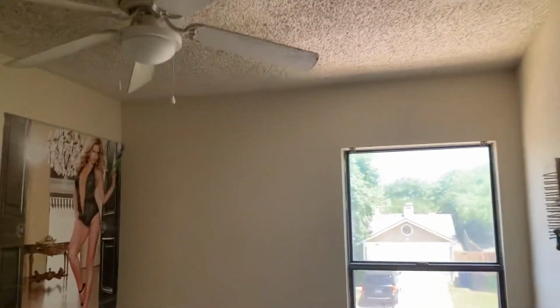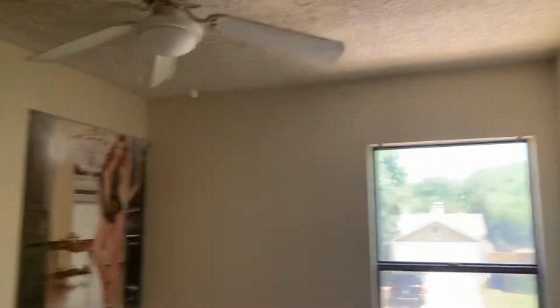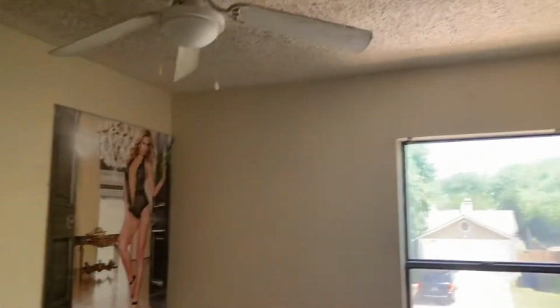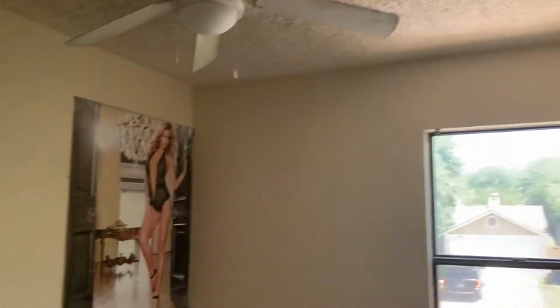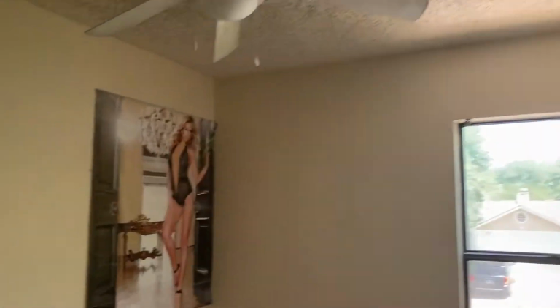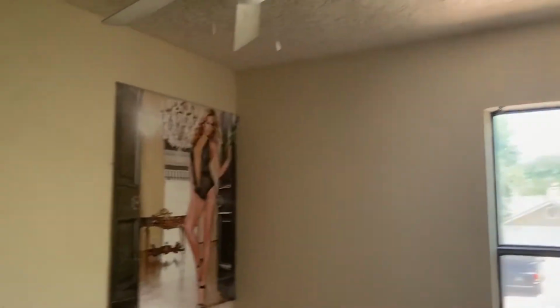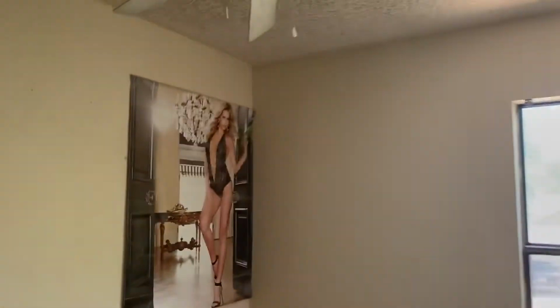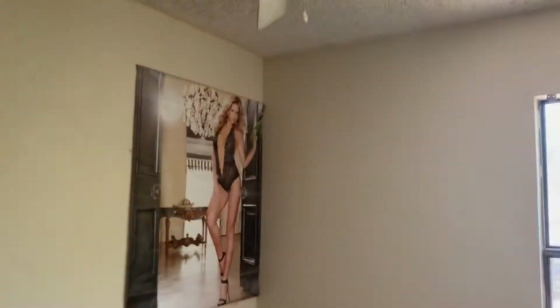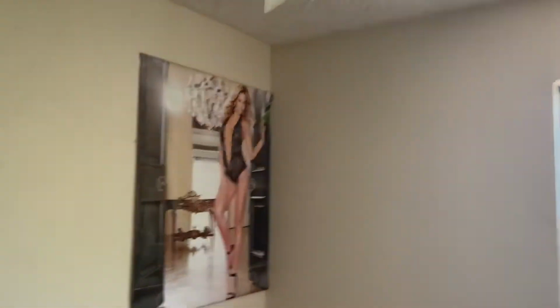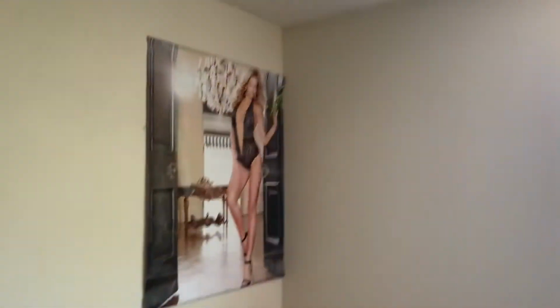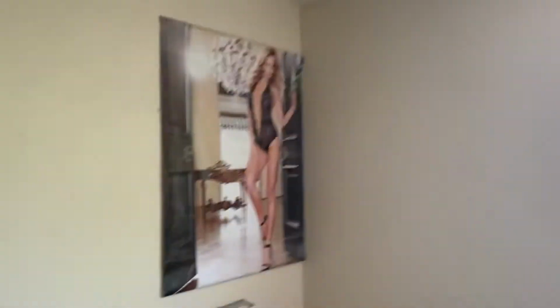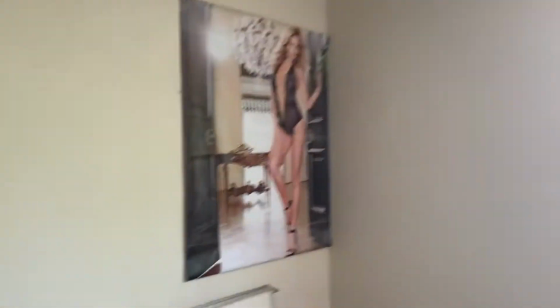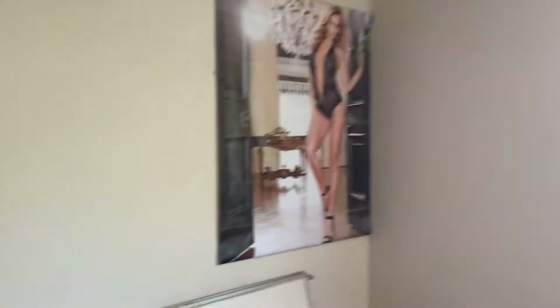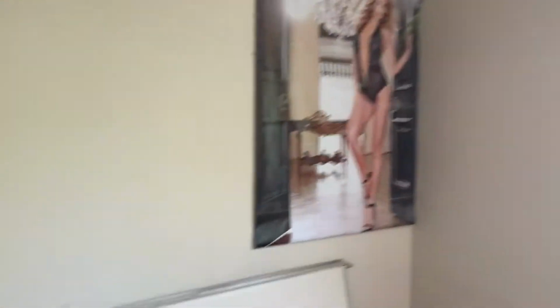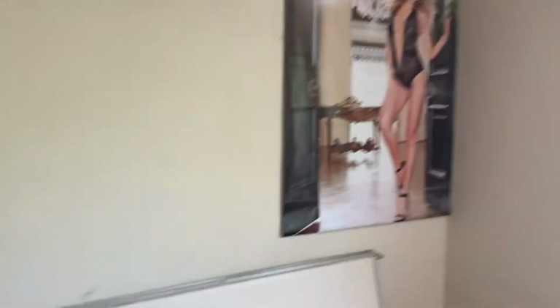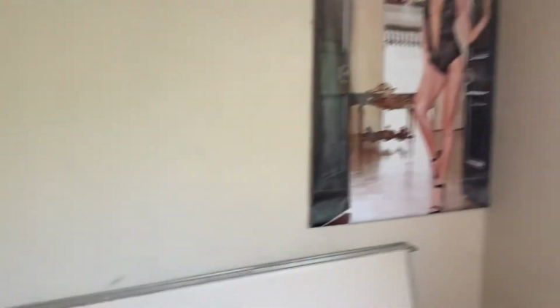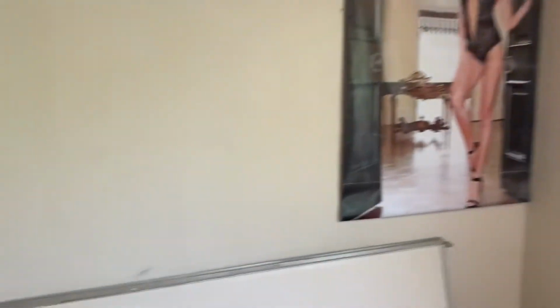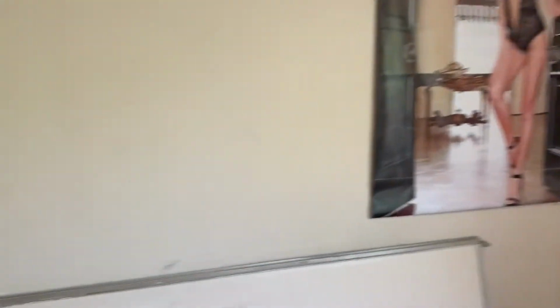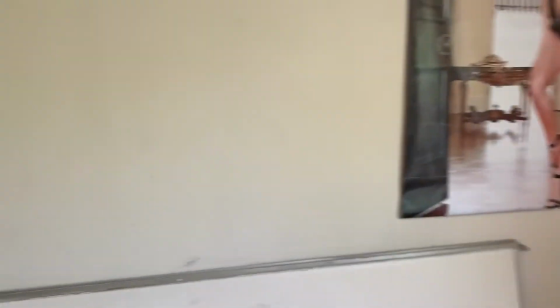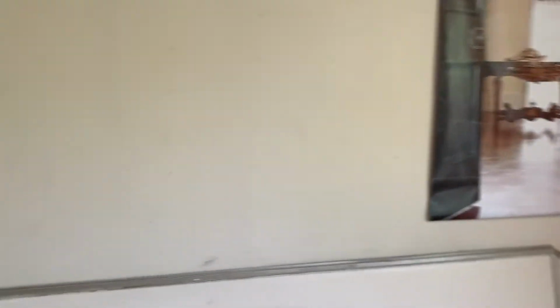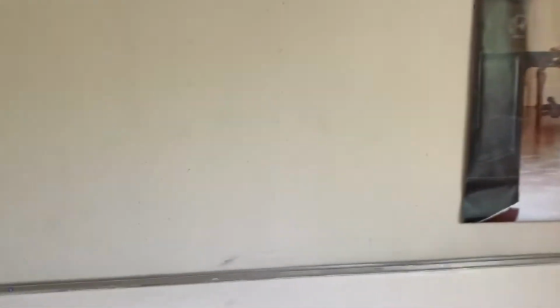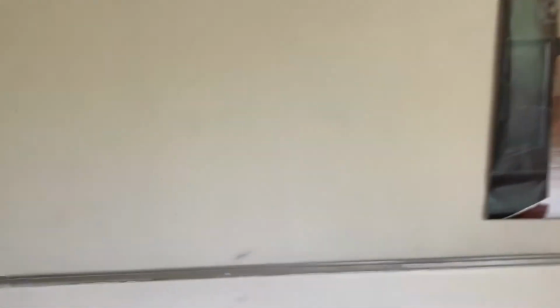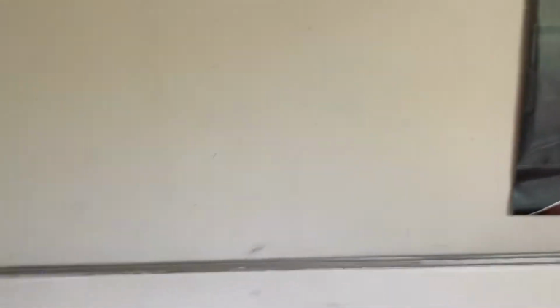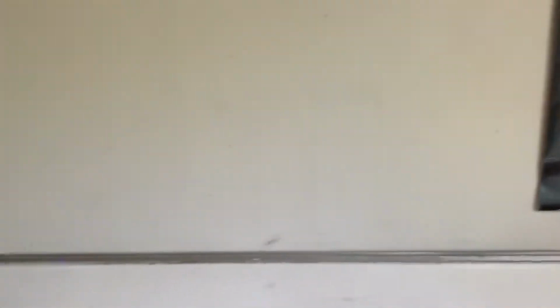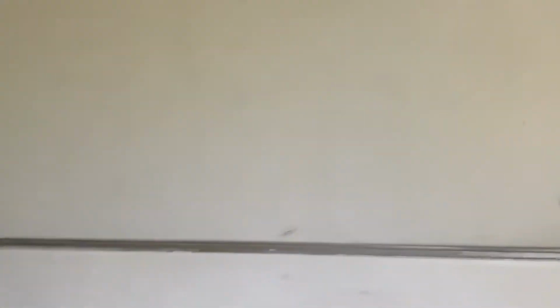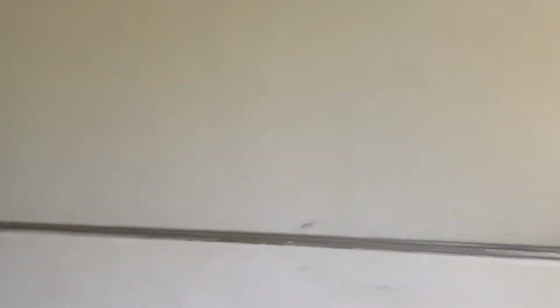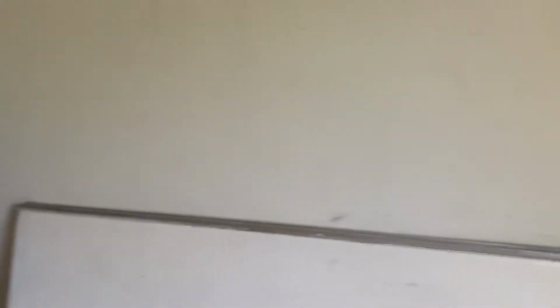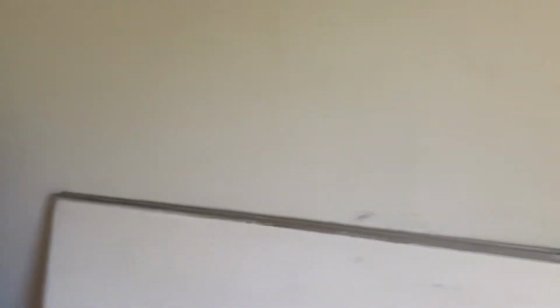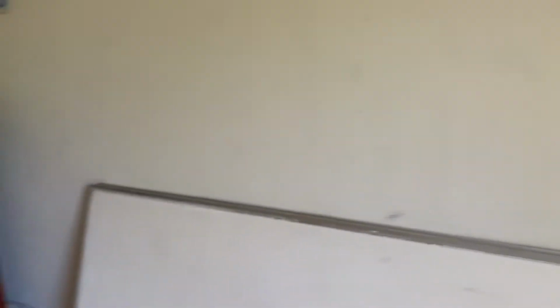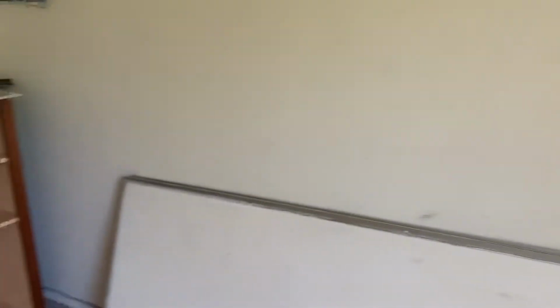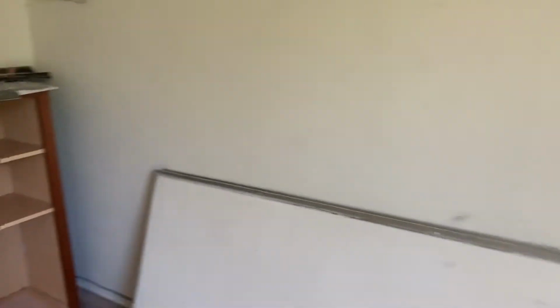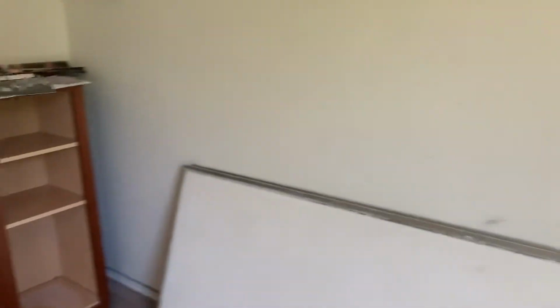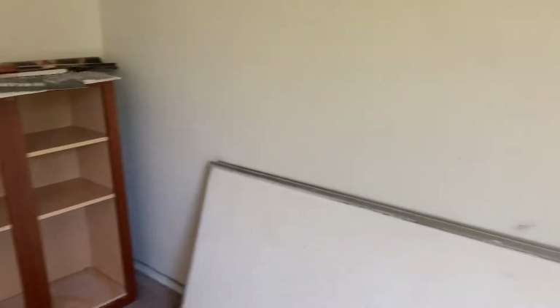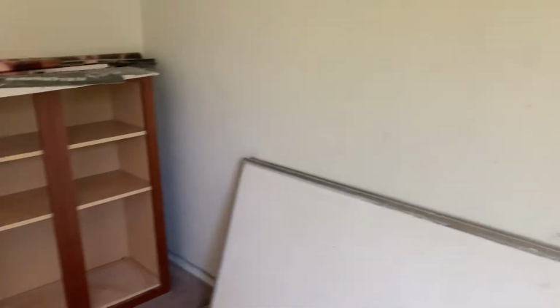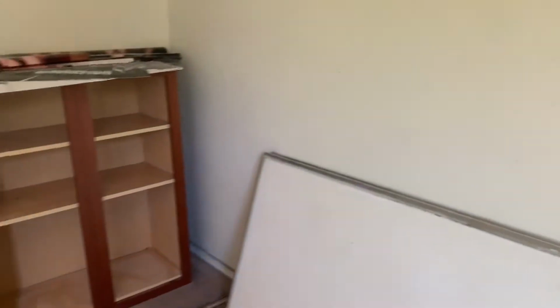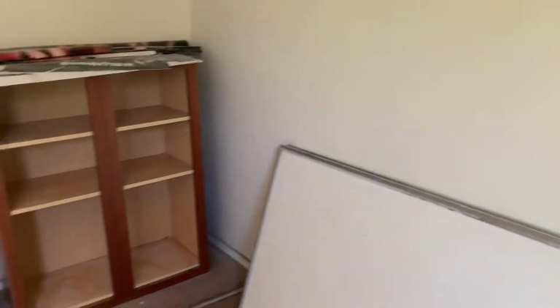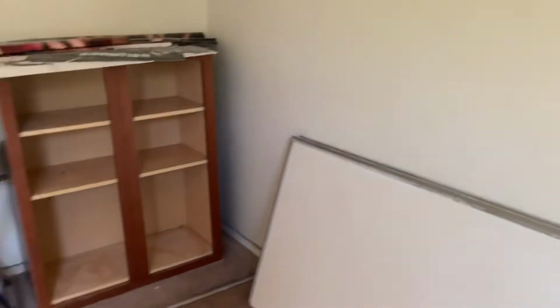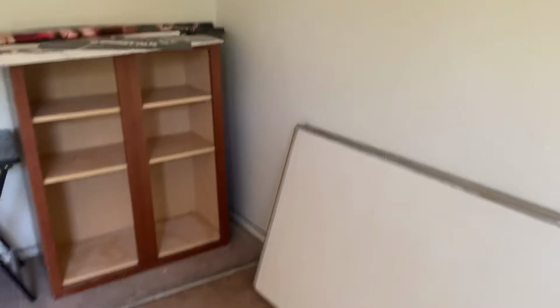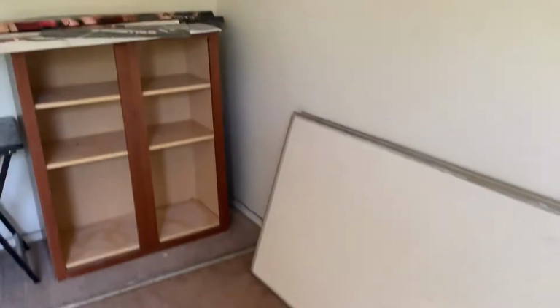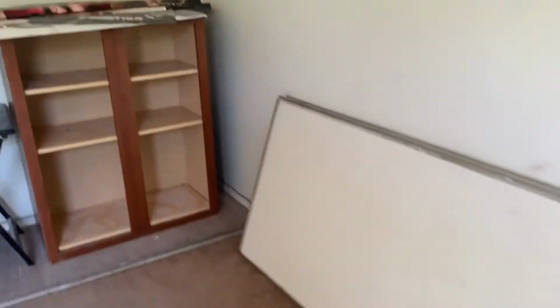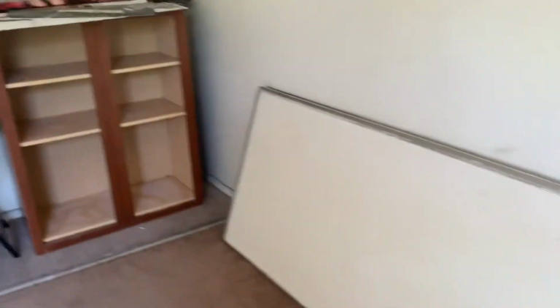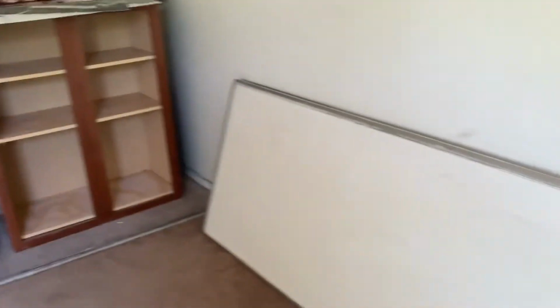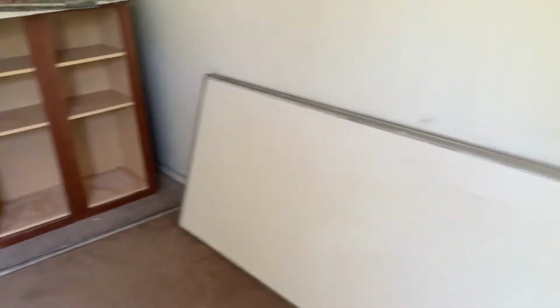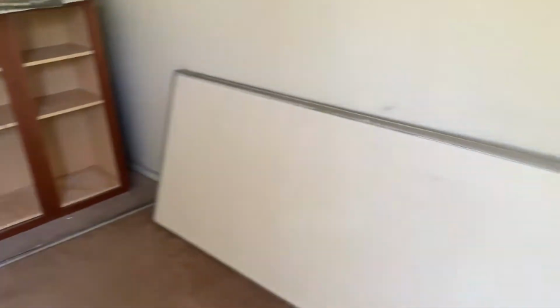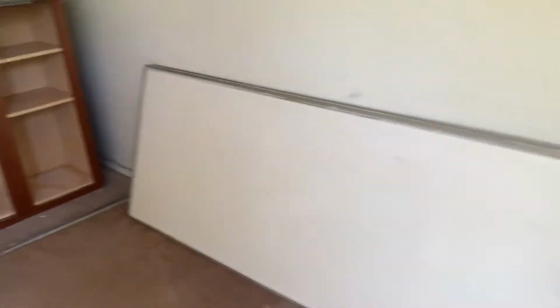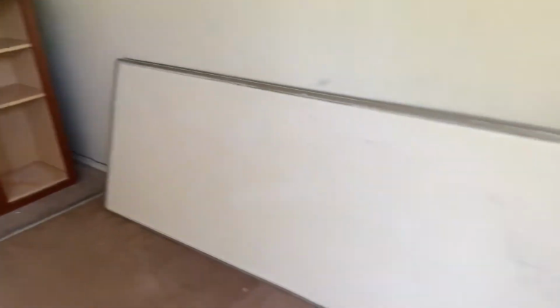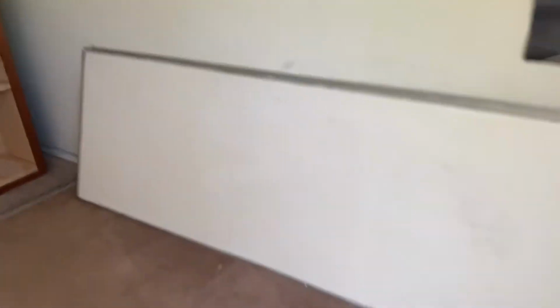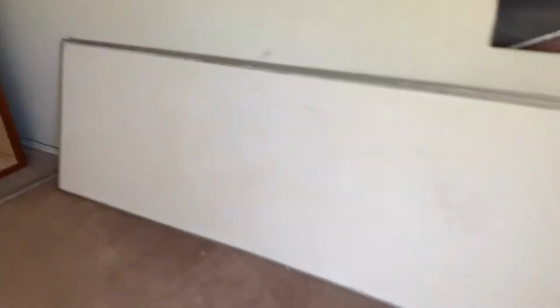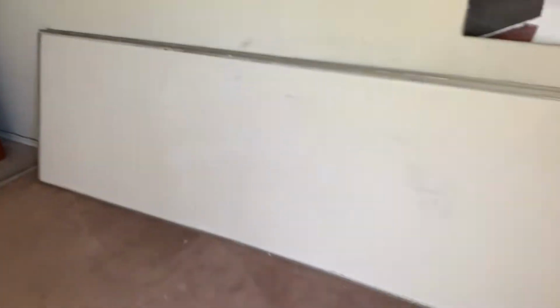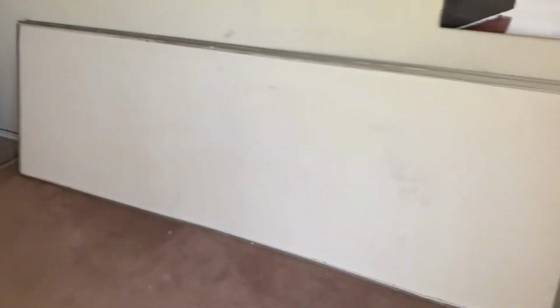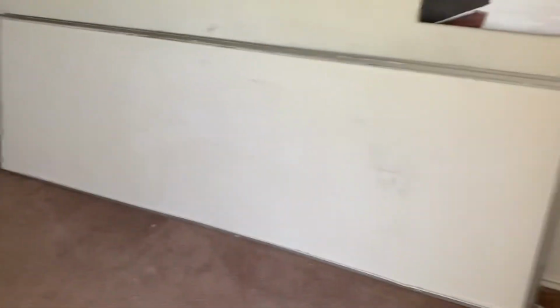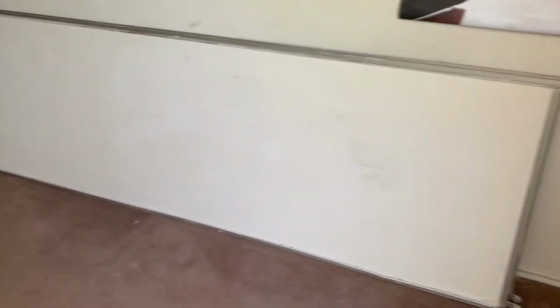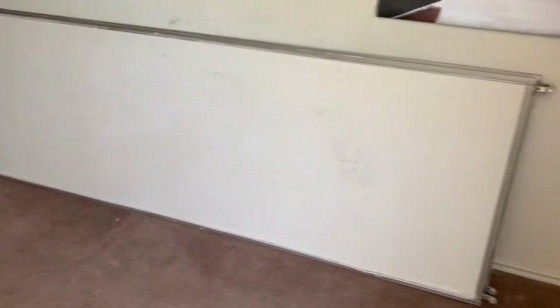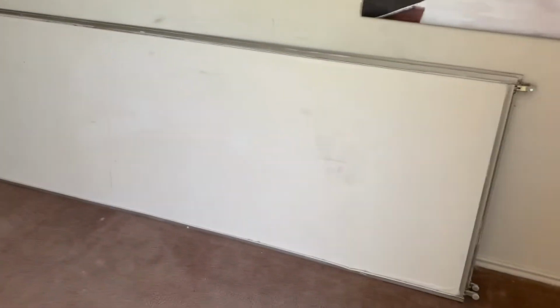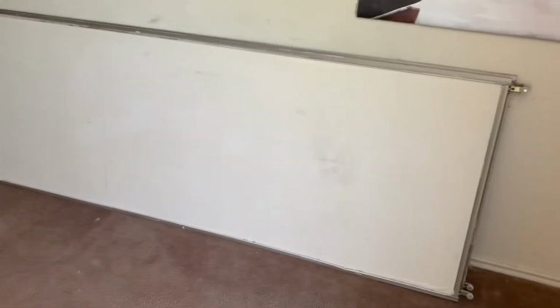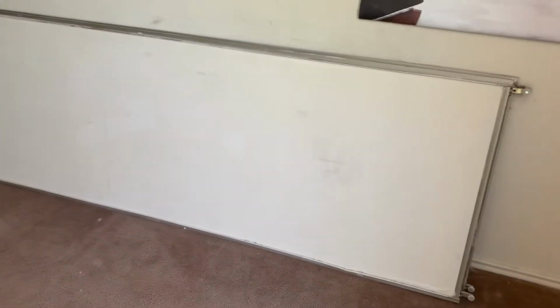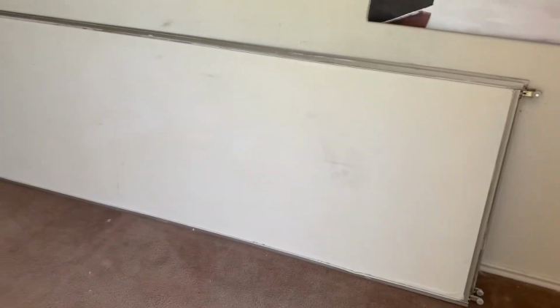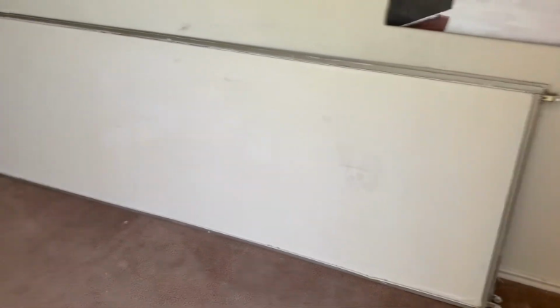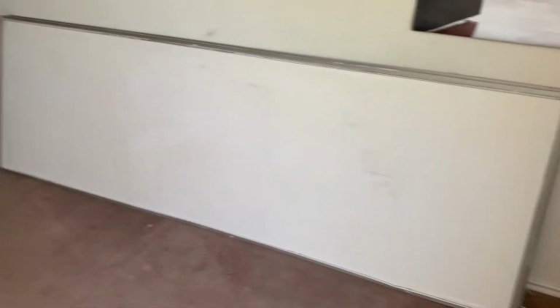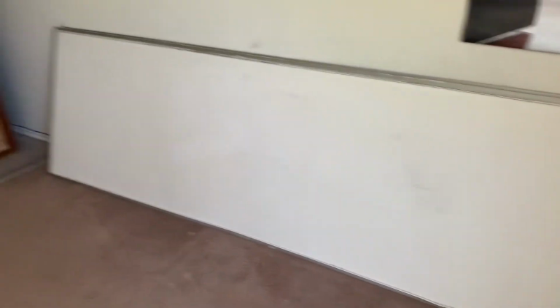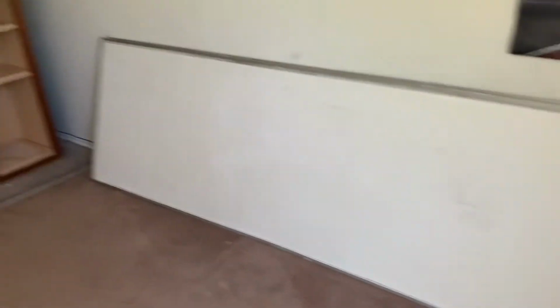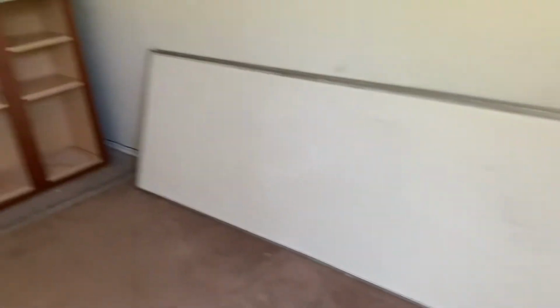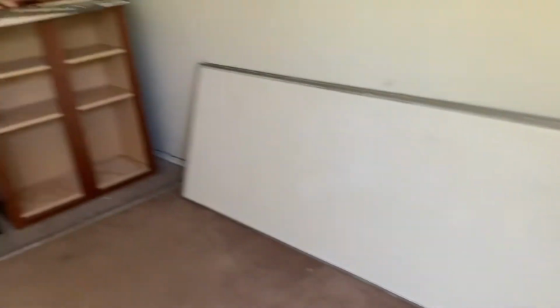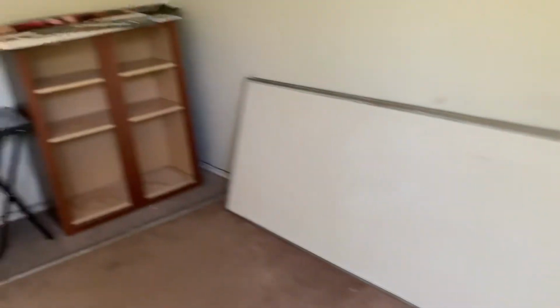The poster does not come with the house. Here are your closet doors that need to be reattached.